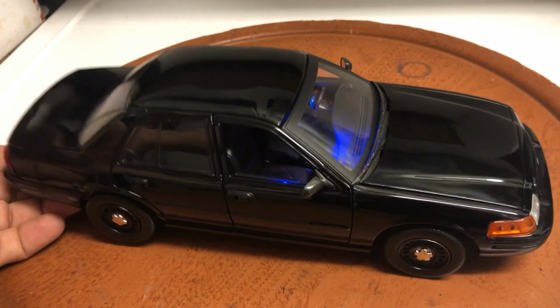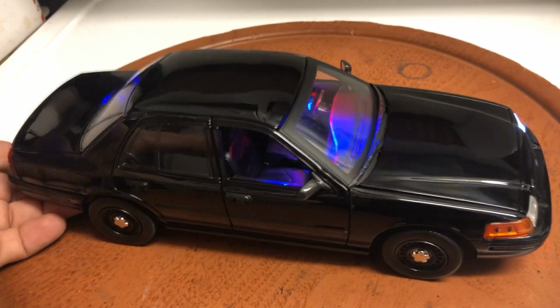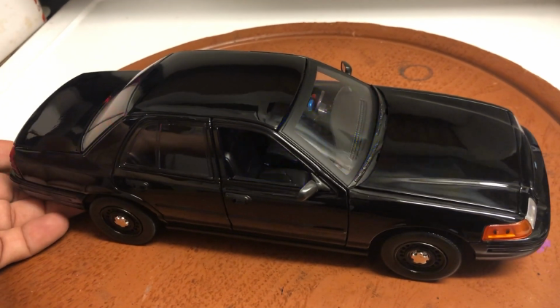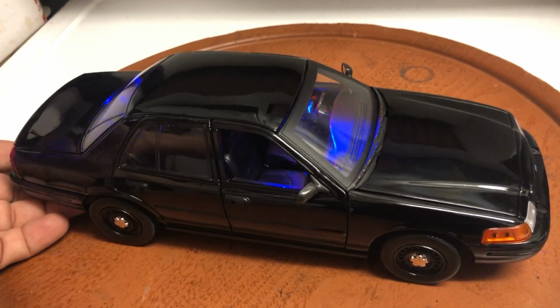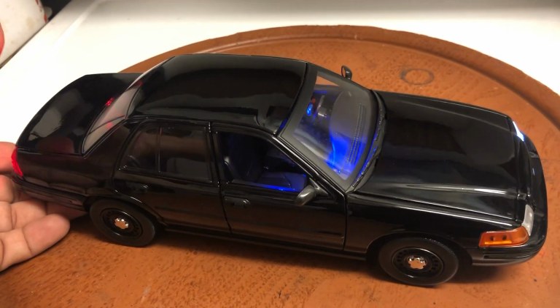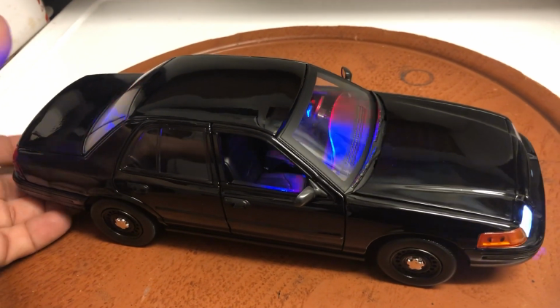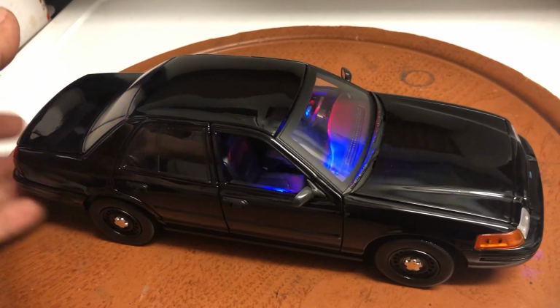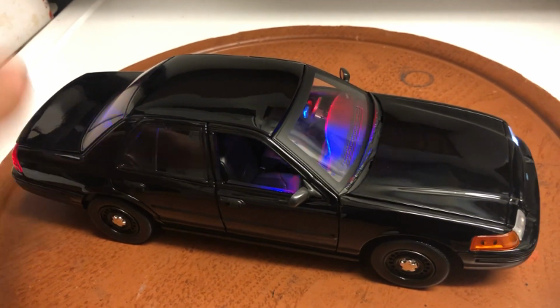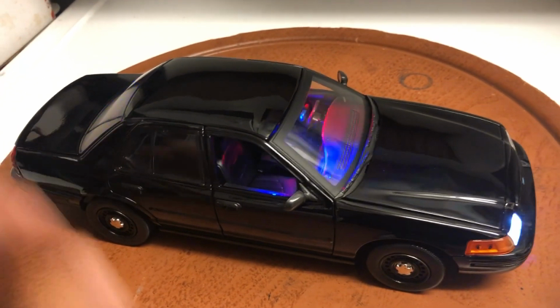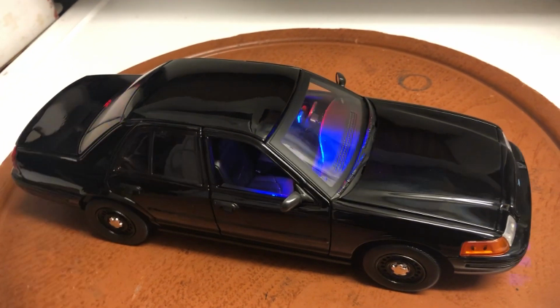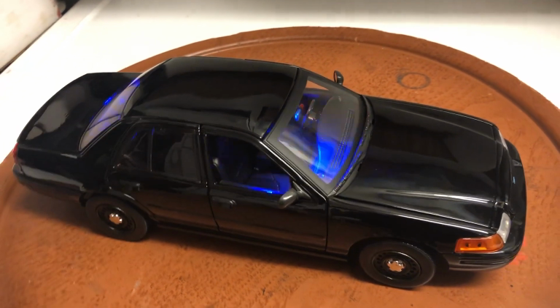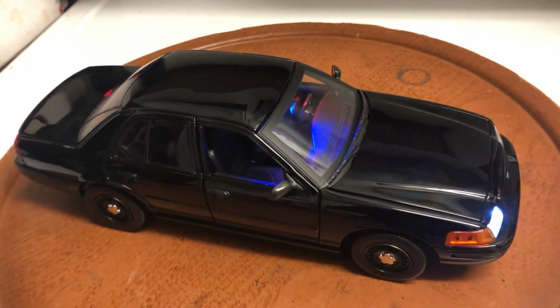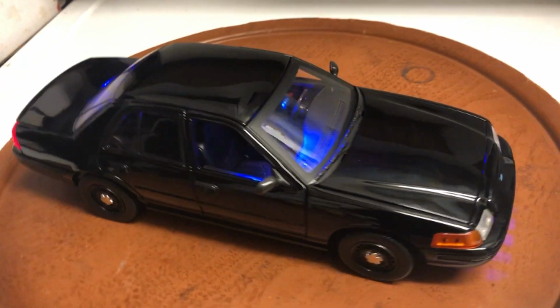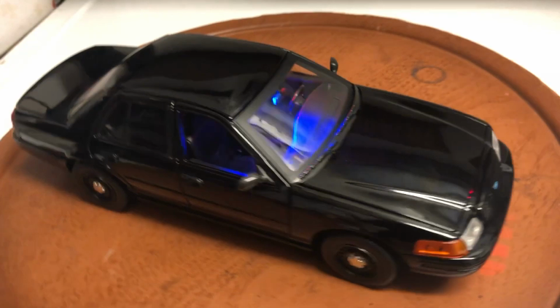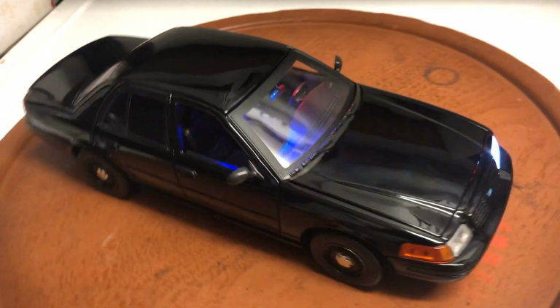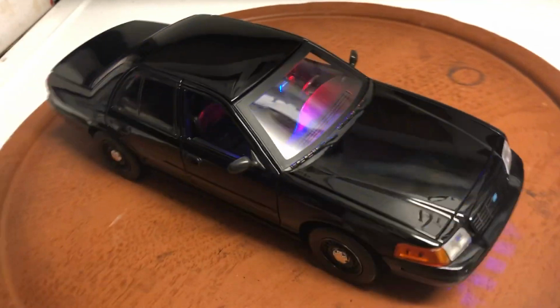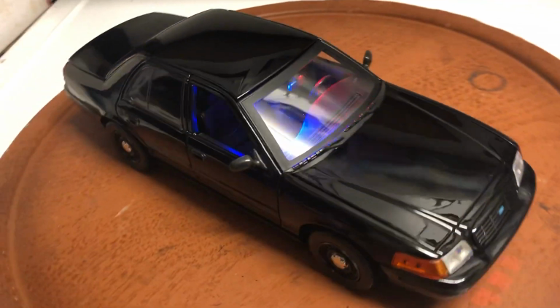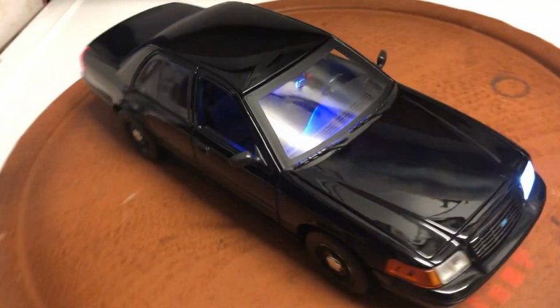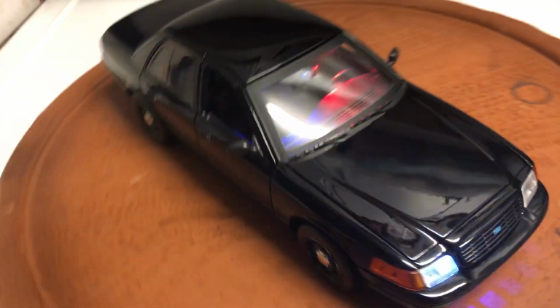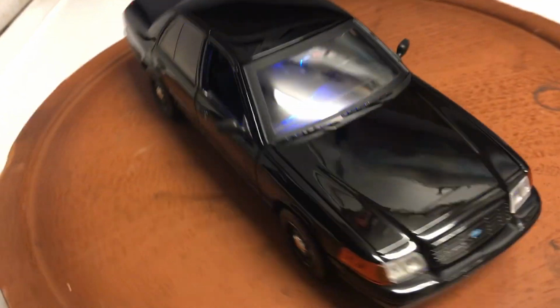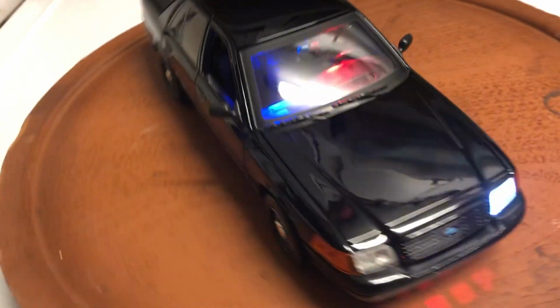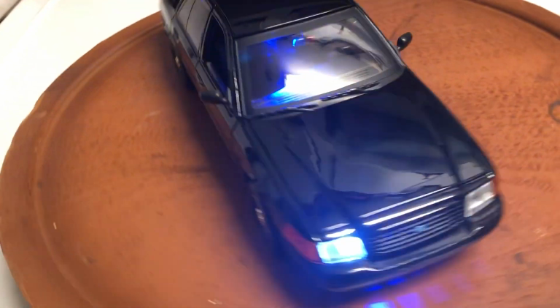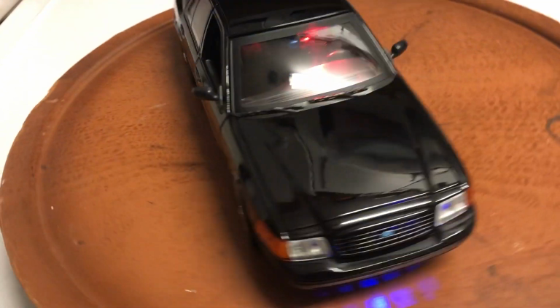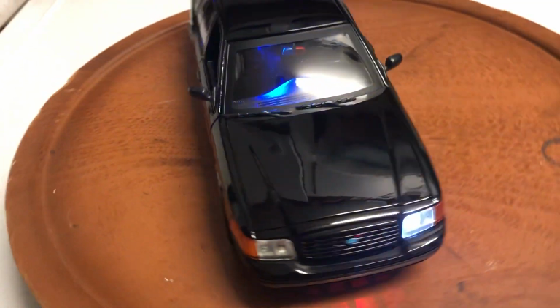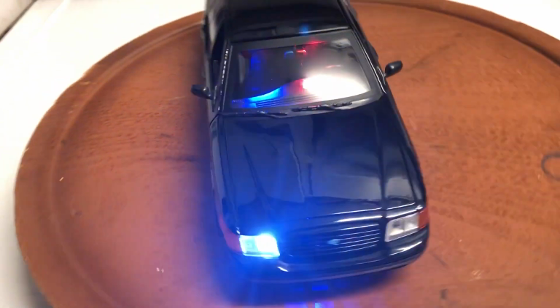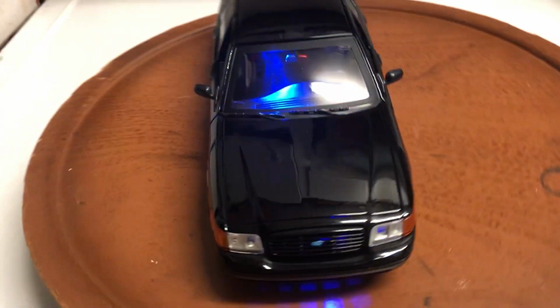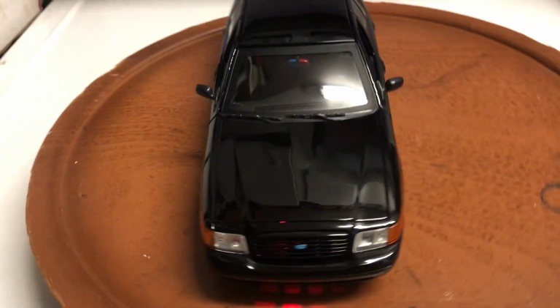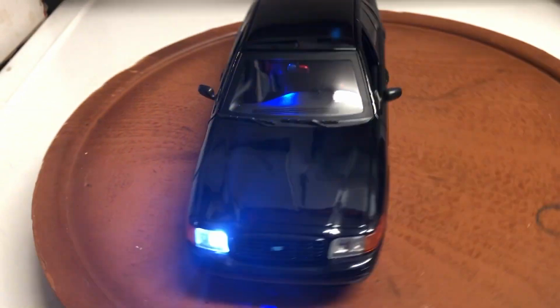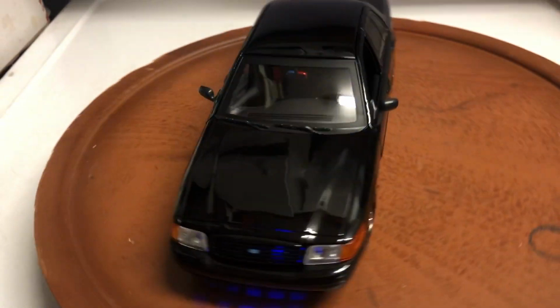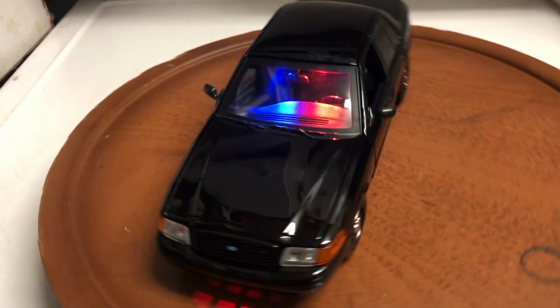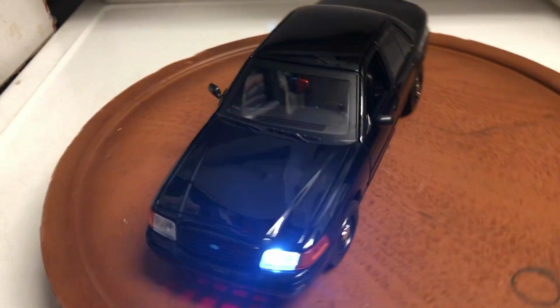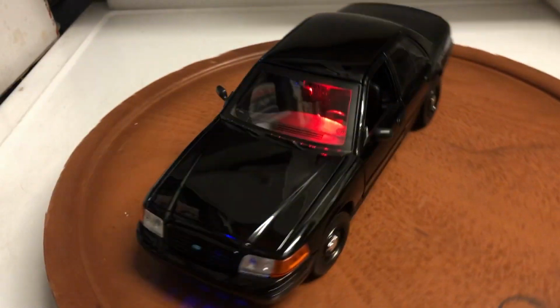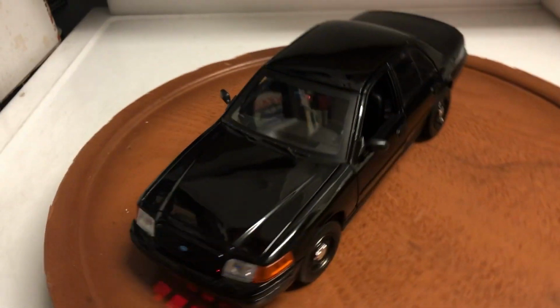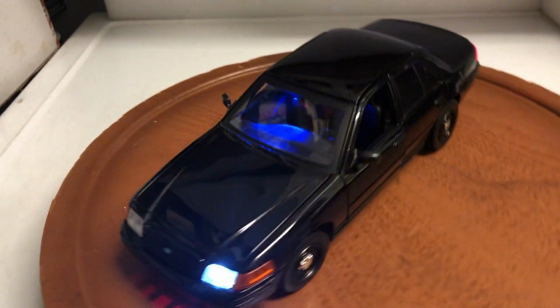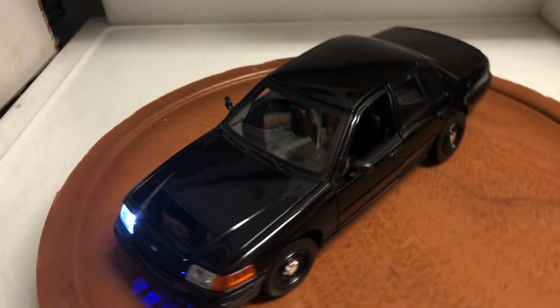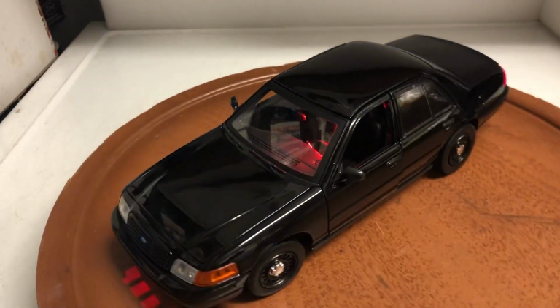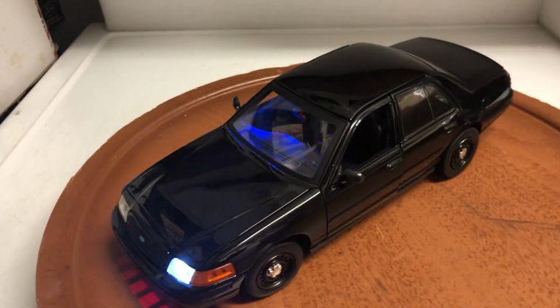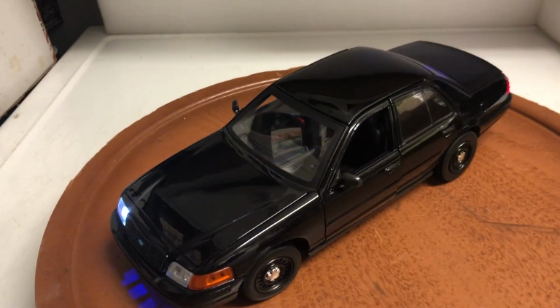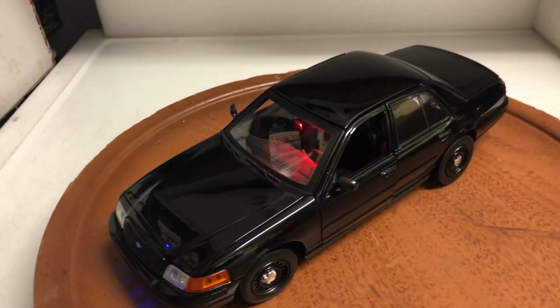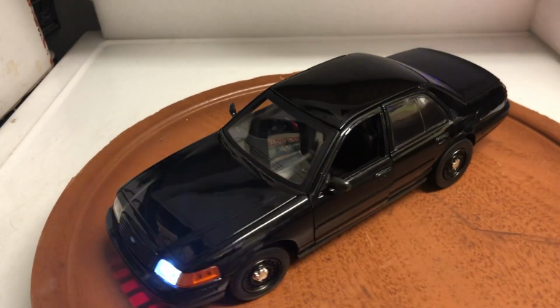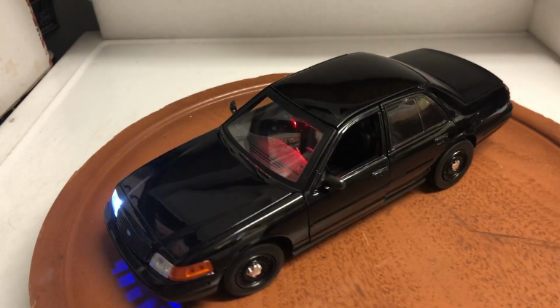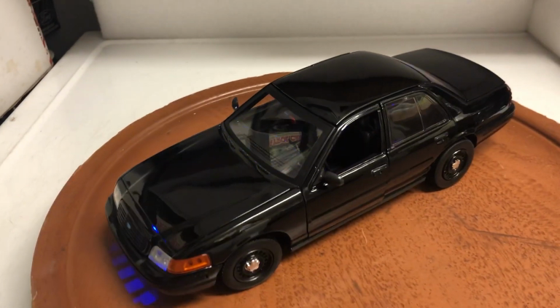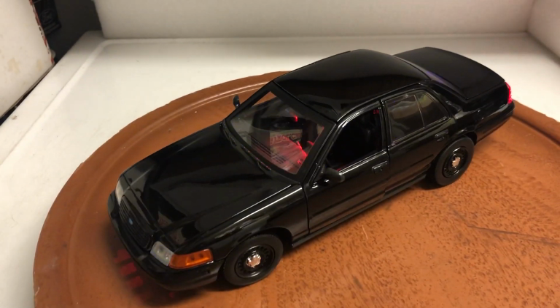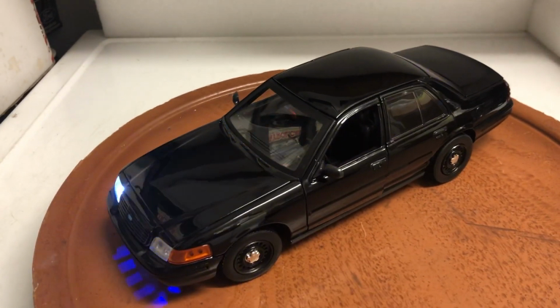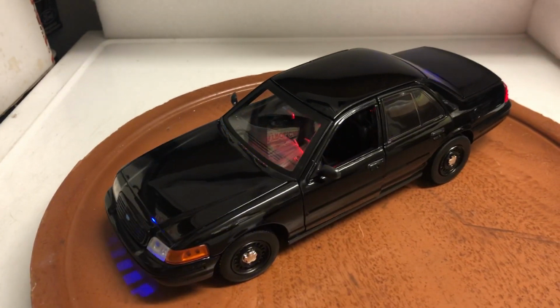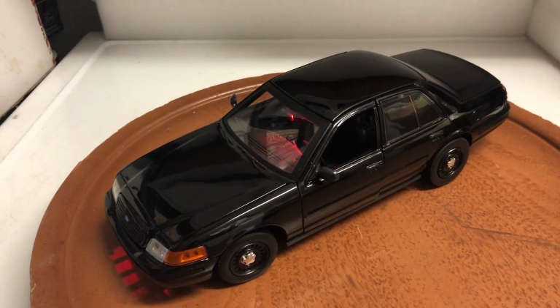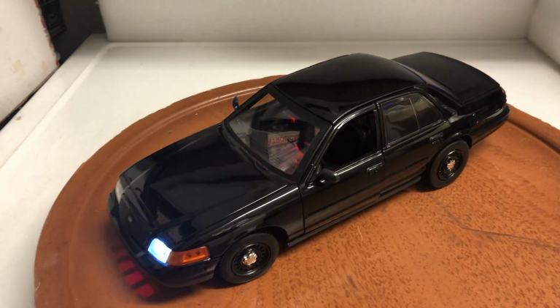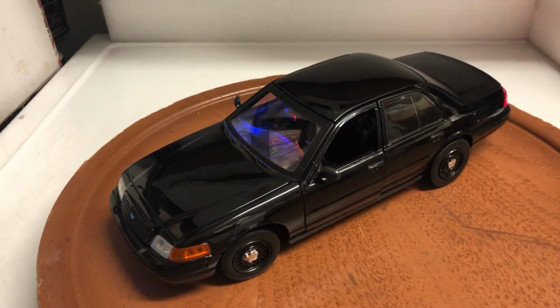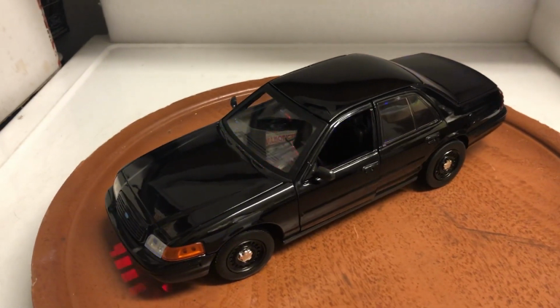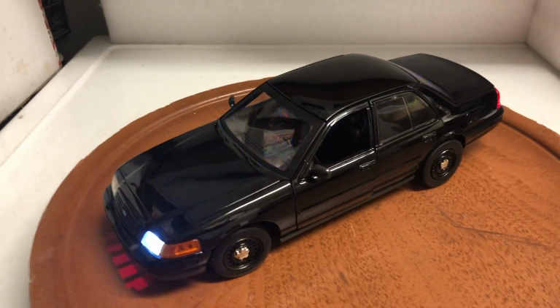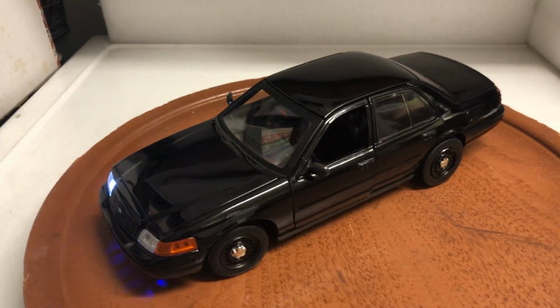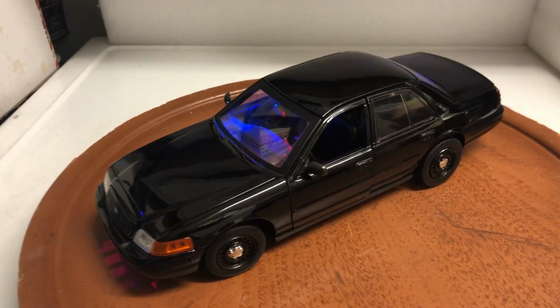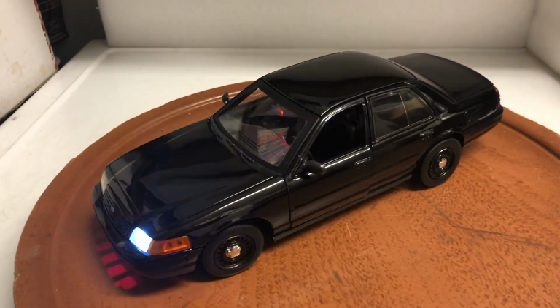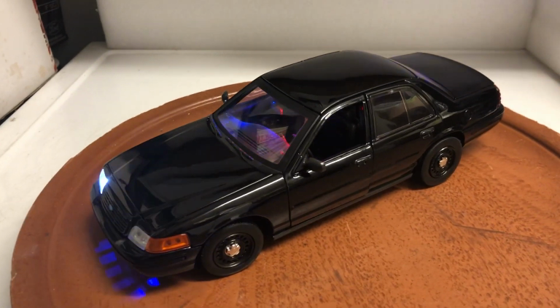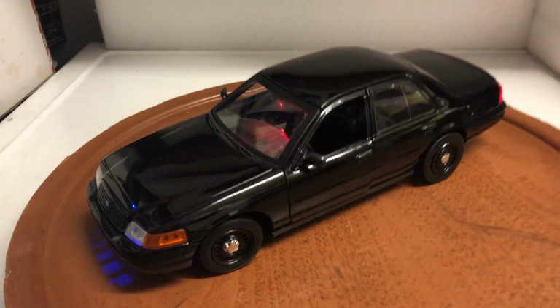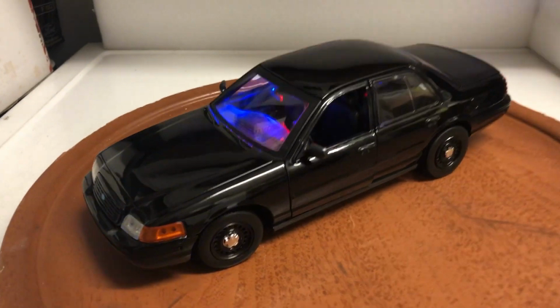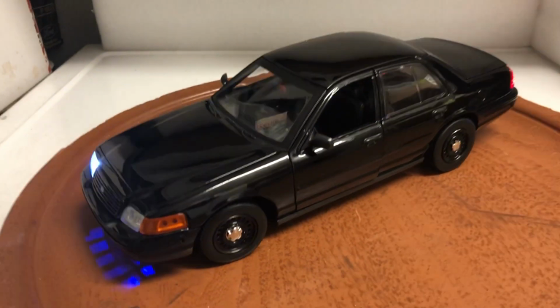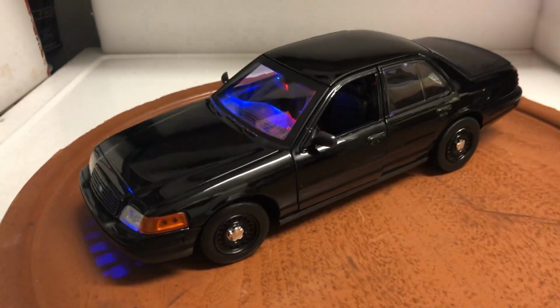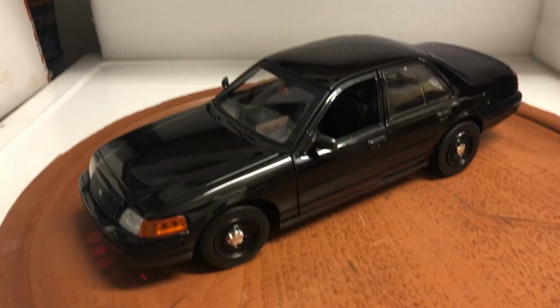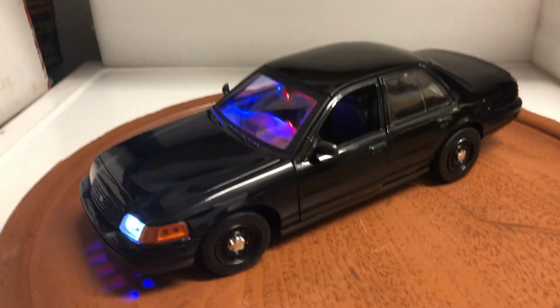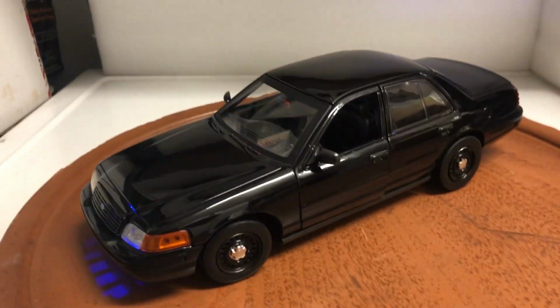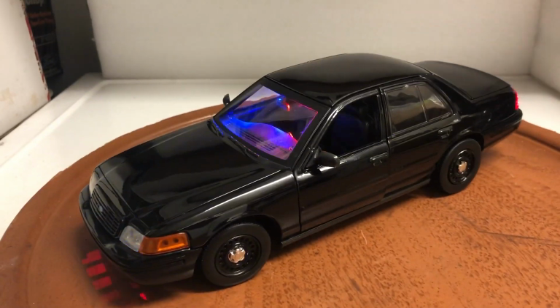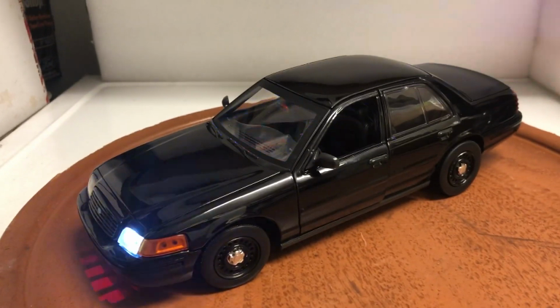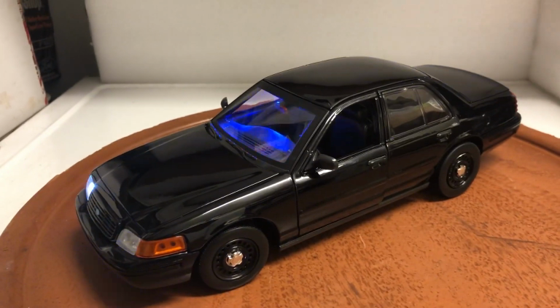On the fifth tap it turns off the siren. It'll be up on eBay shortly — if you're interested, feel free to bid. Thanks for watching.